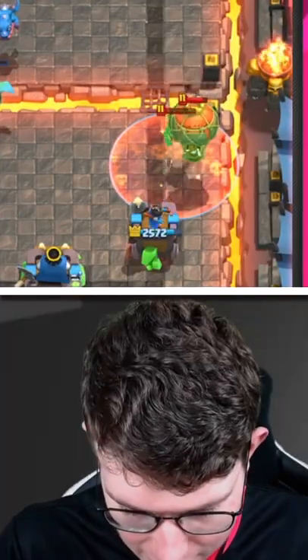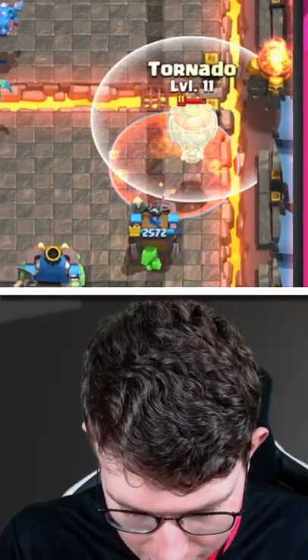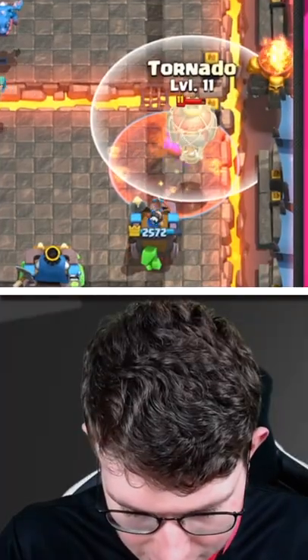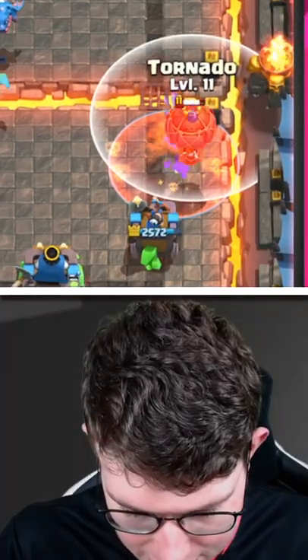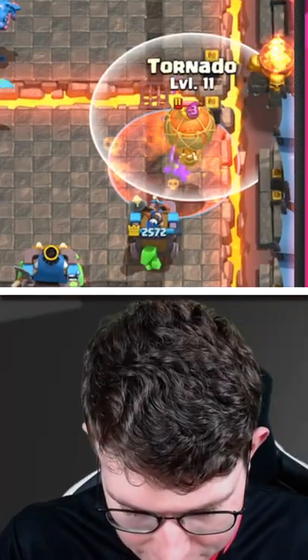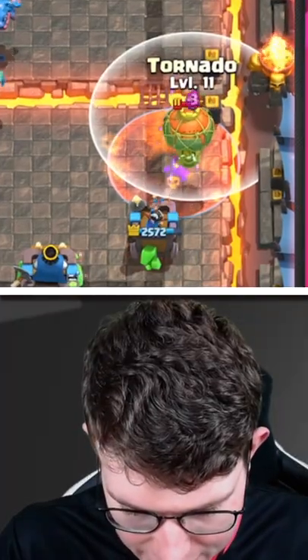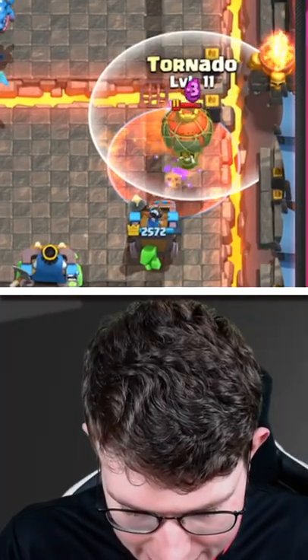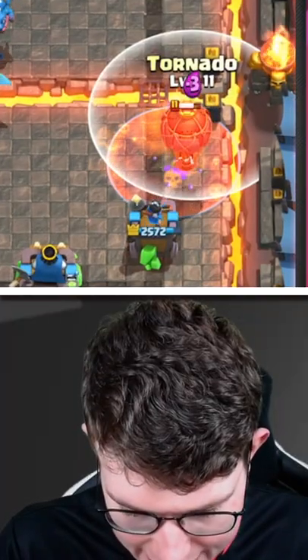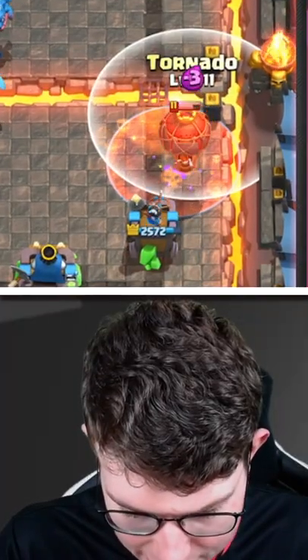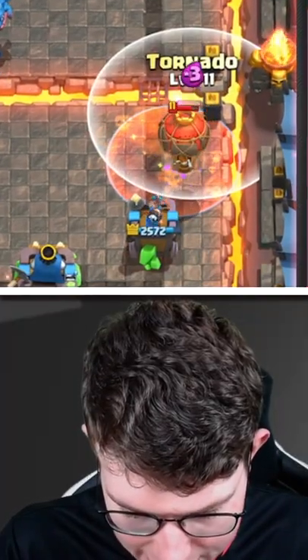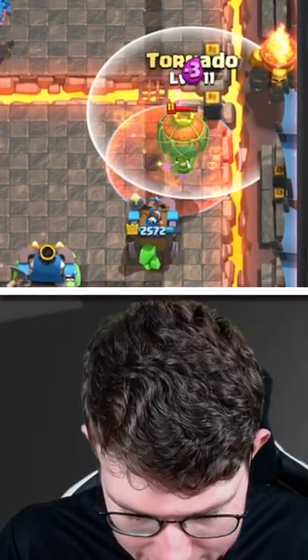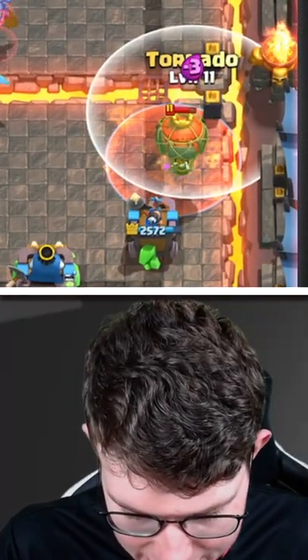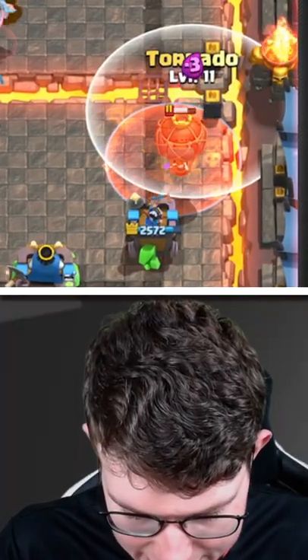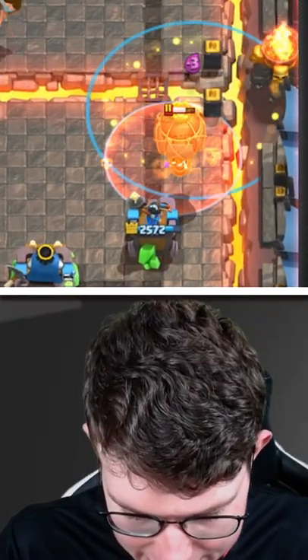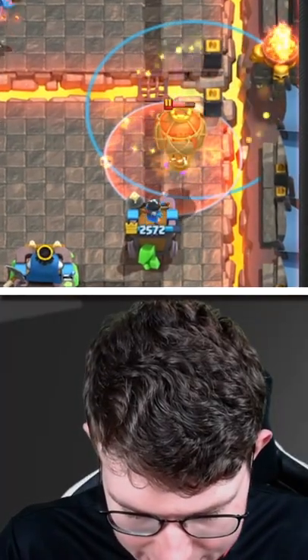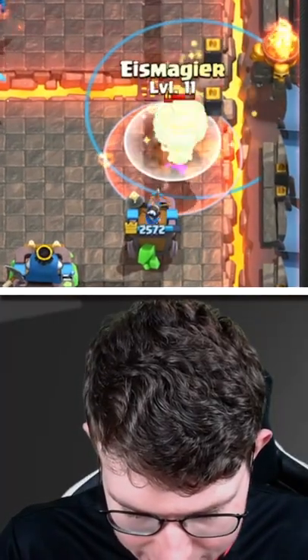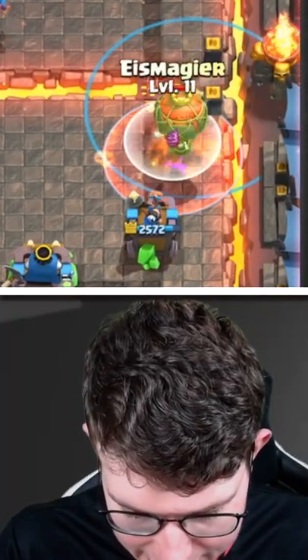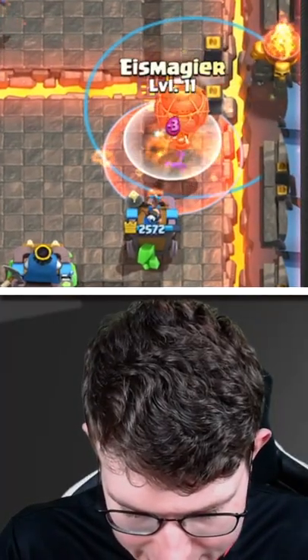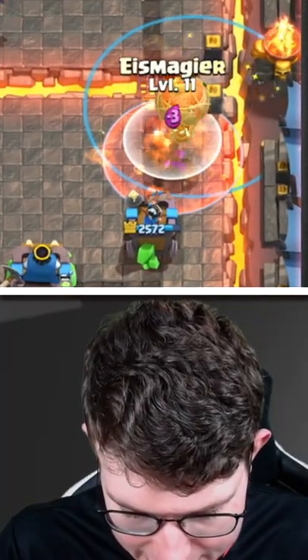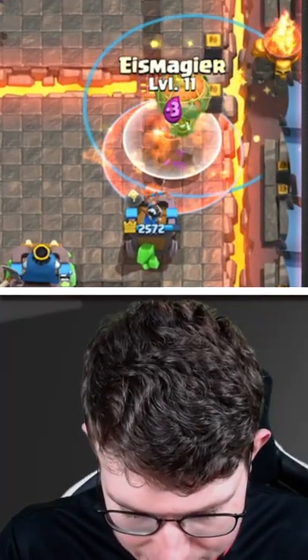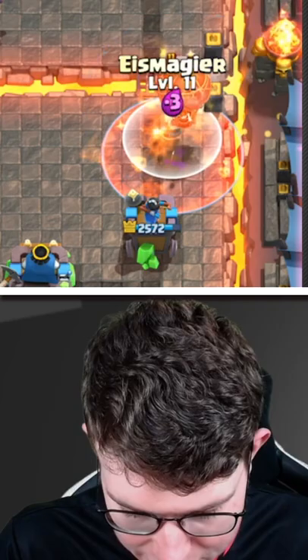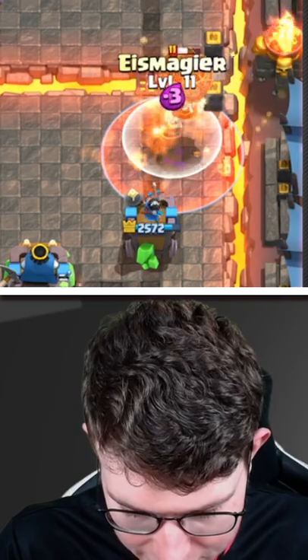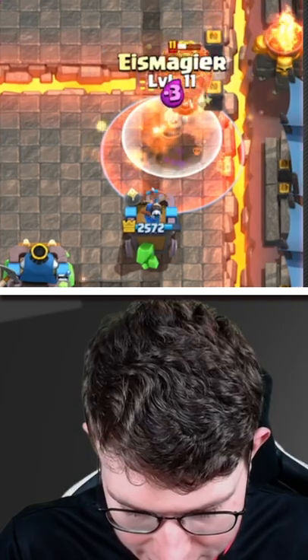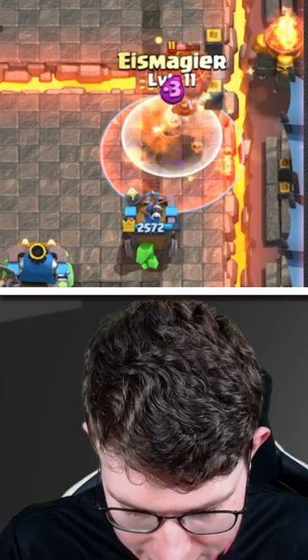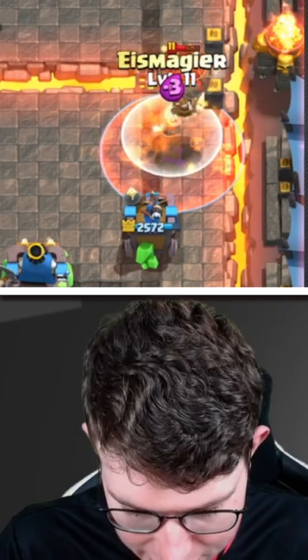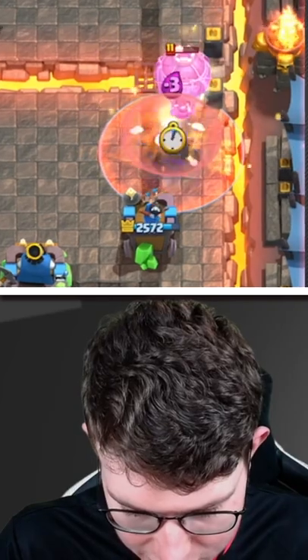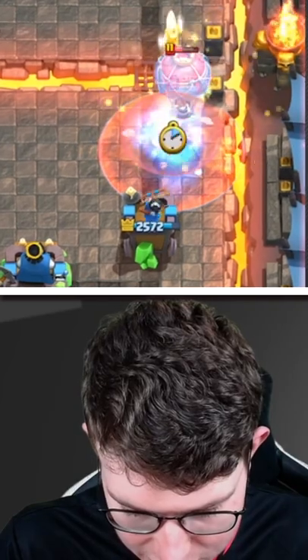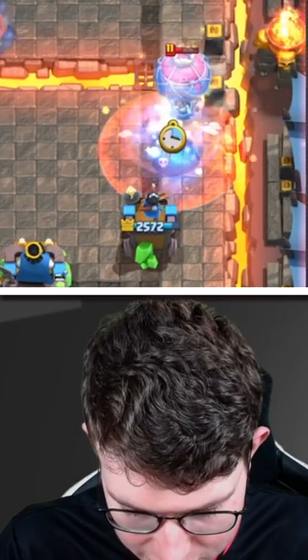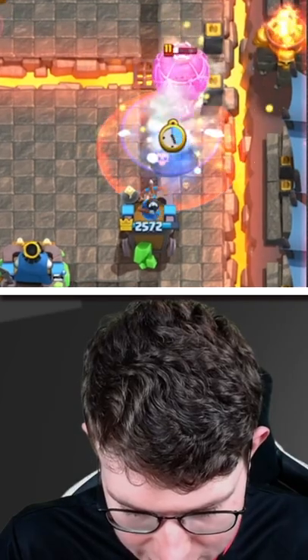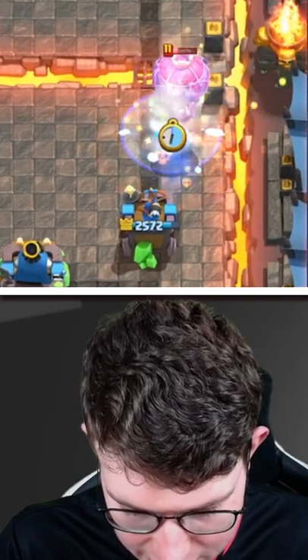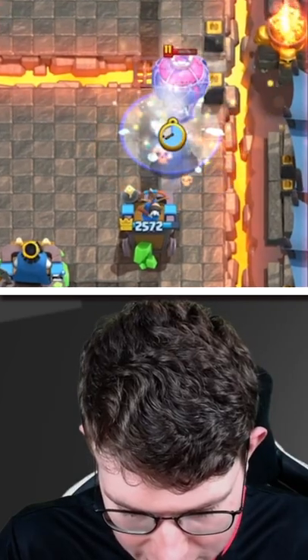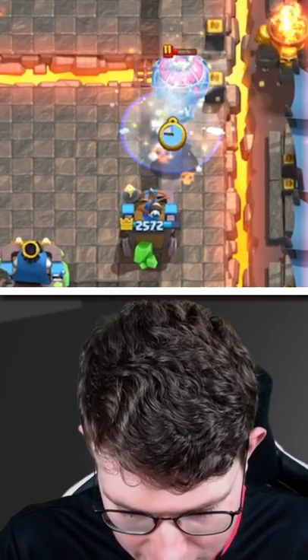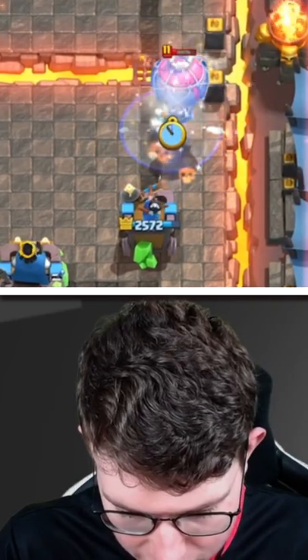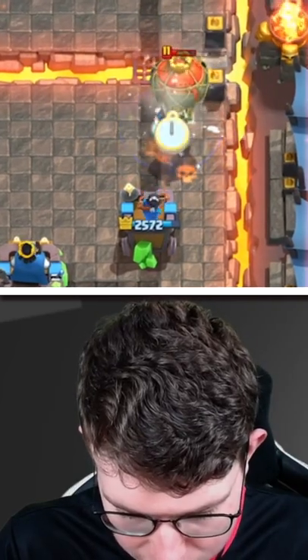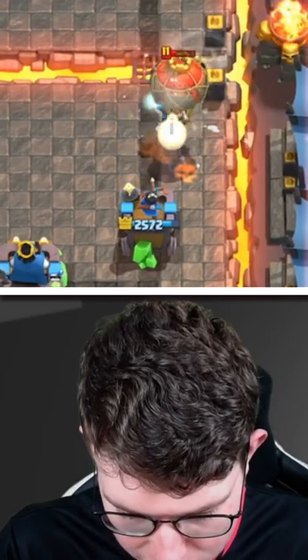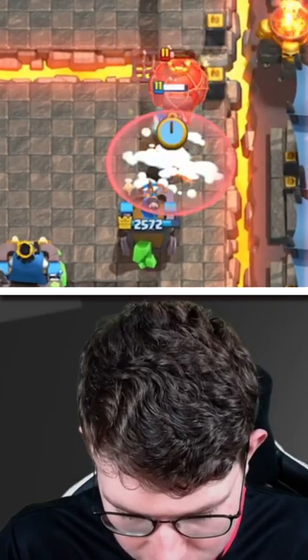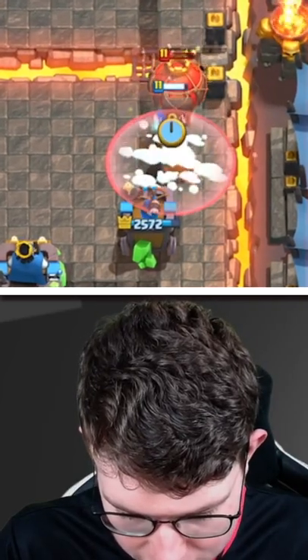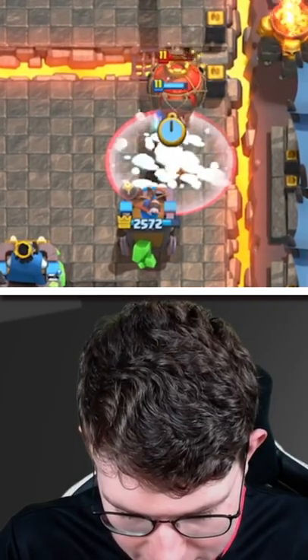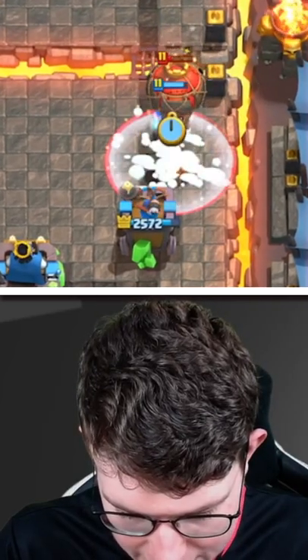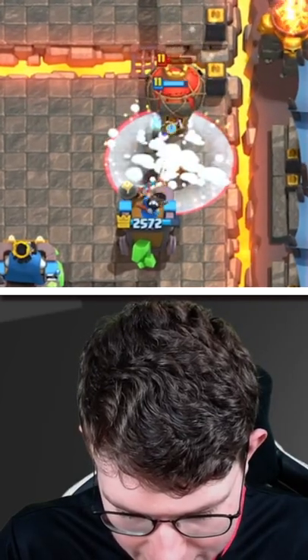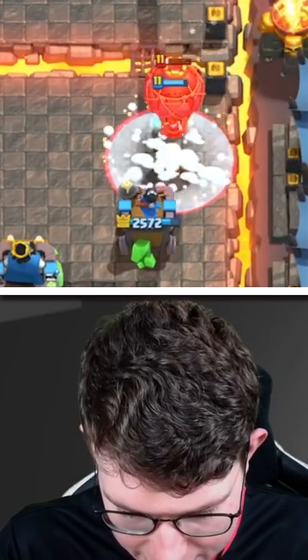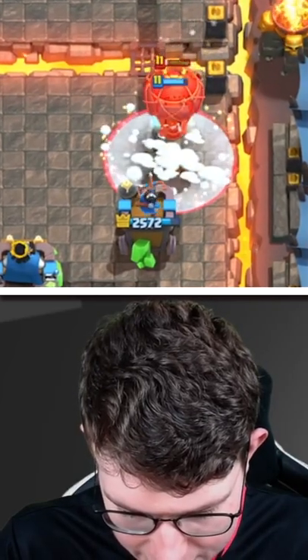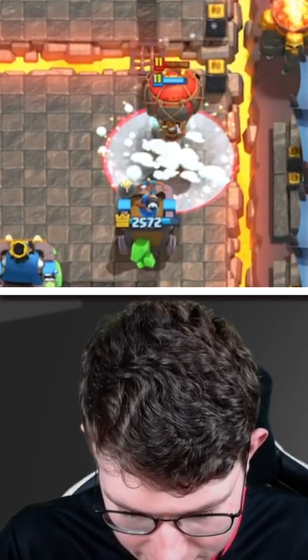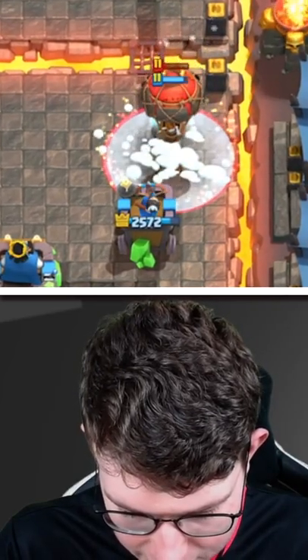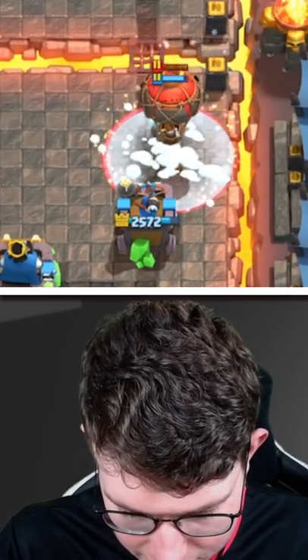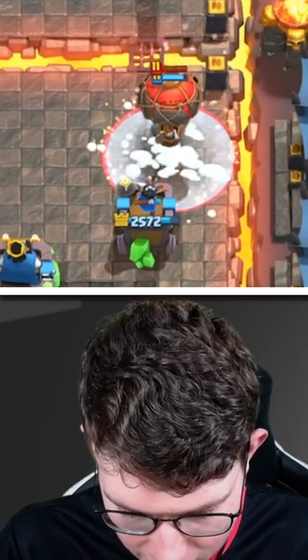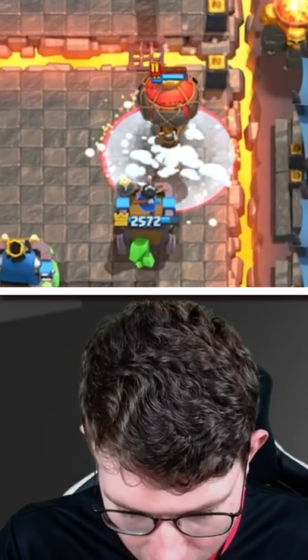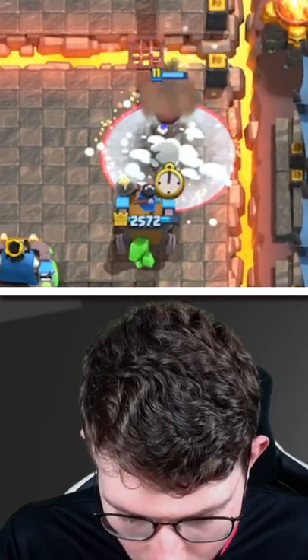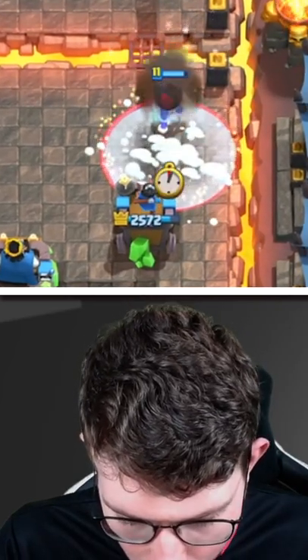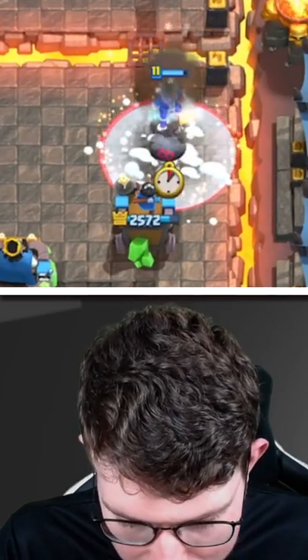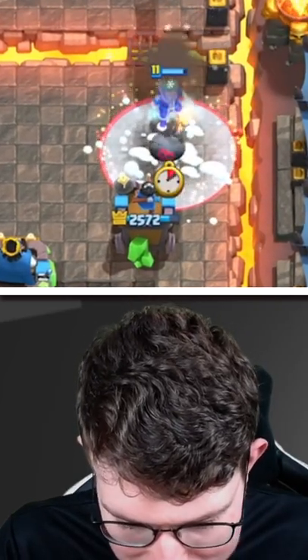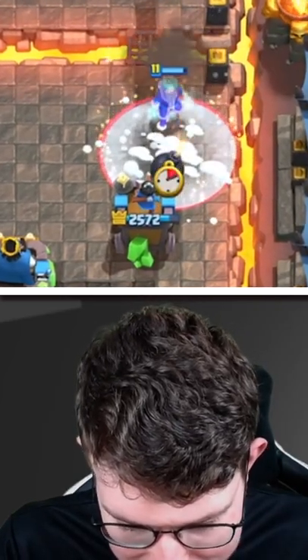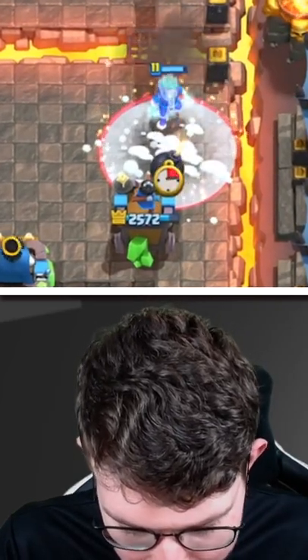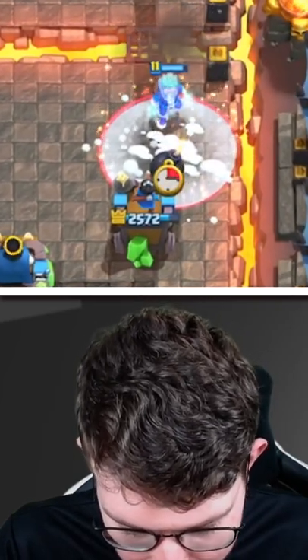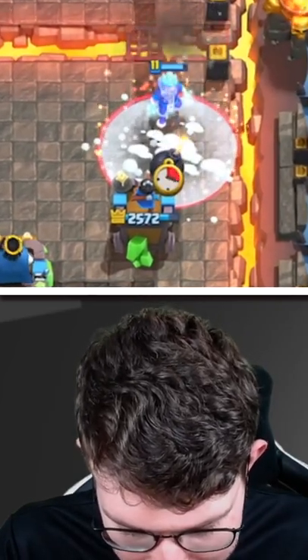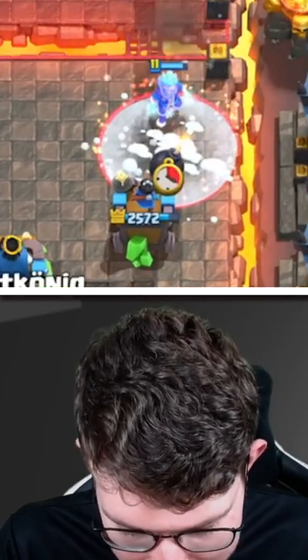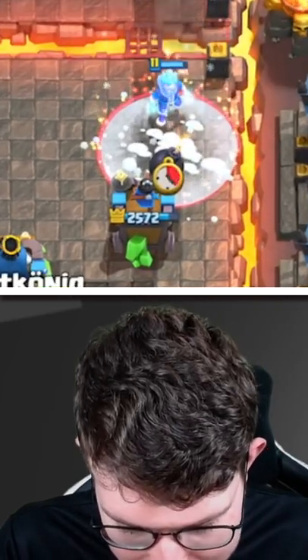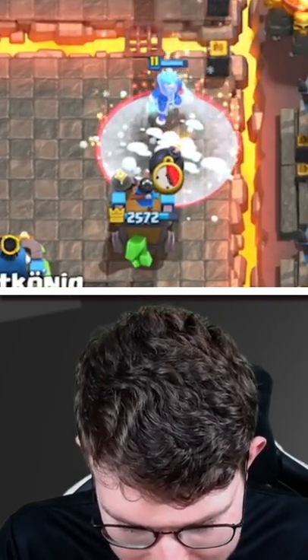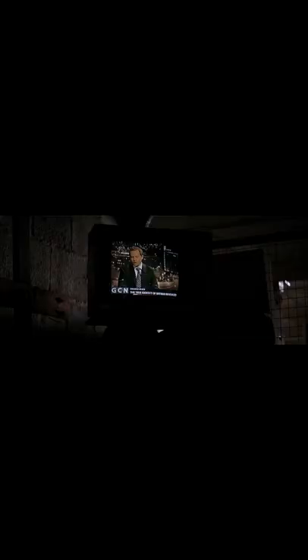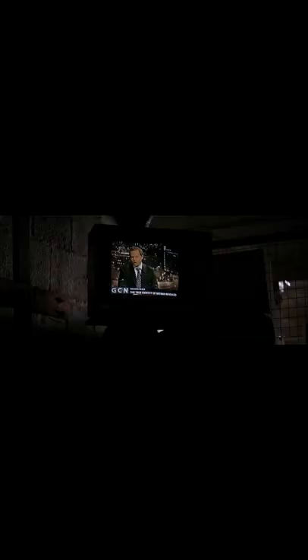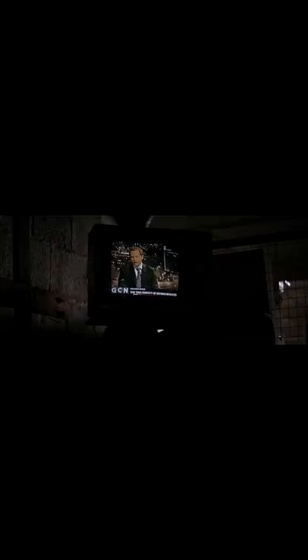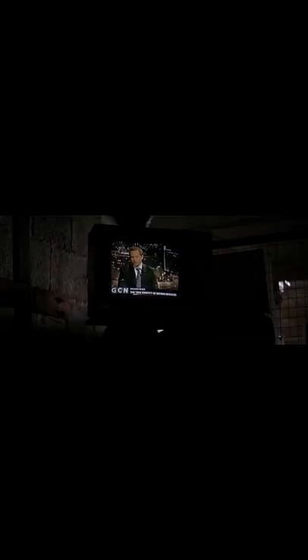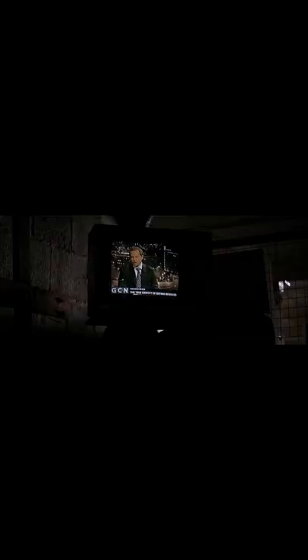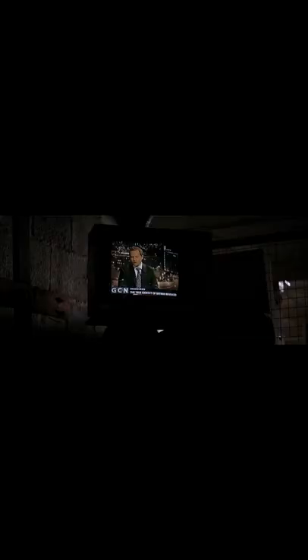I think I cannot activate King Tower against it because it got pushed to the side. He missed the Freeze — this is our chance!